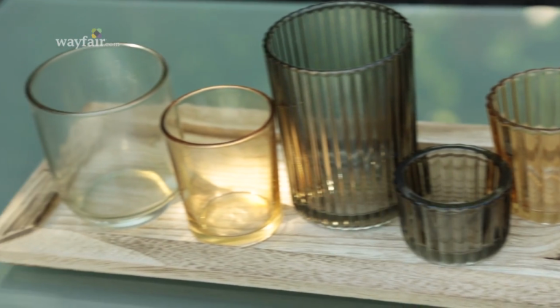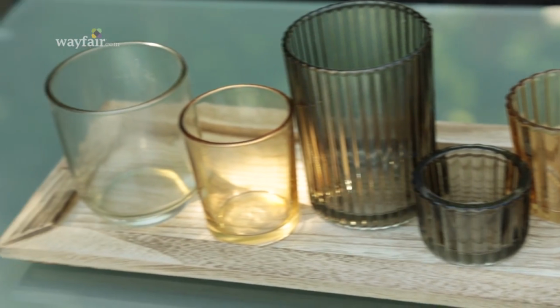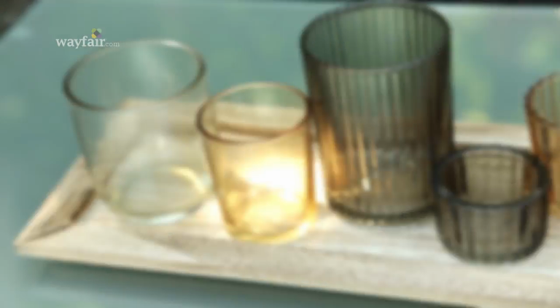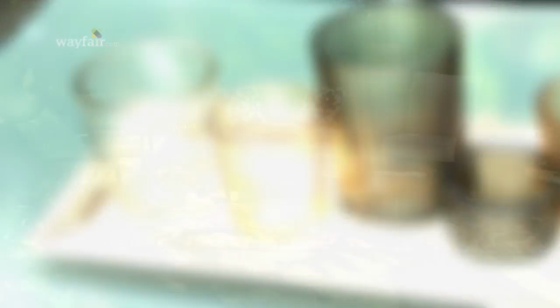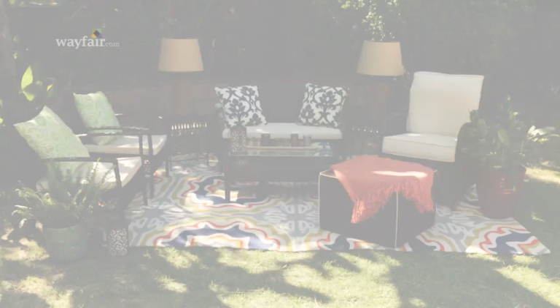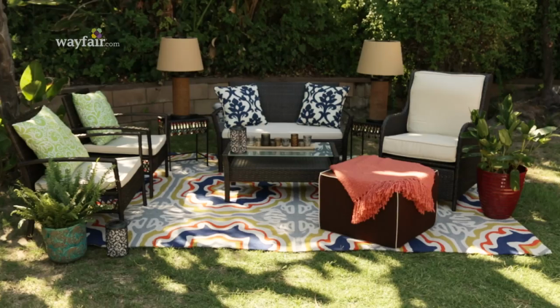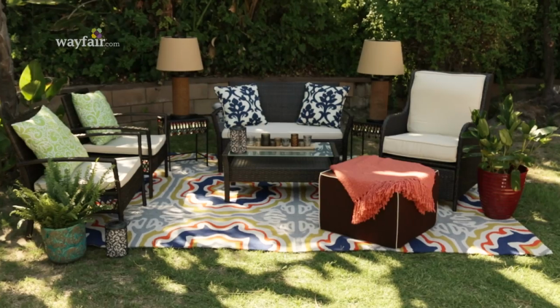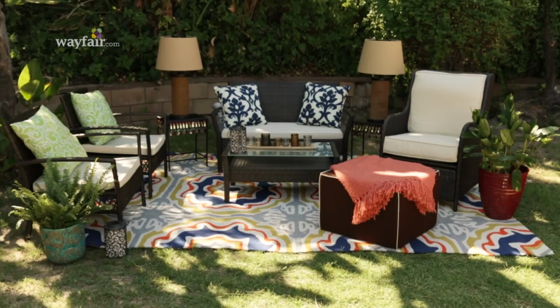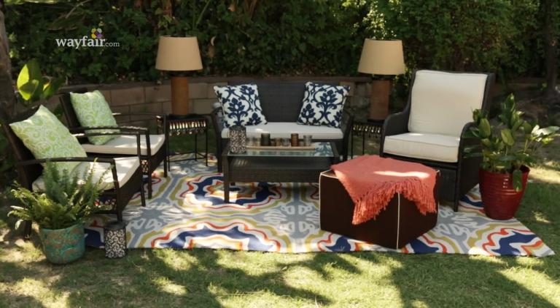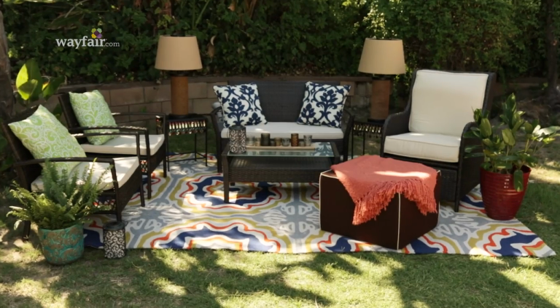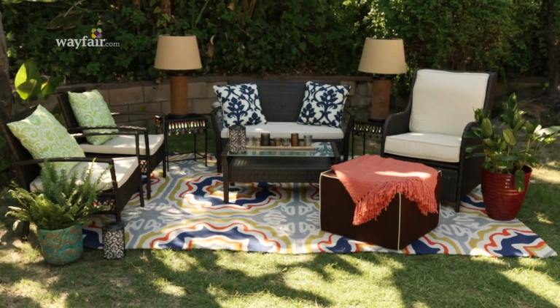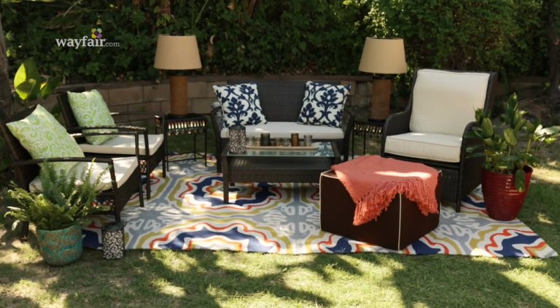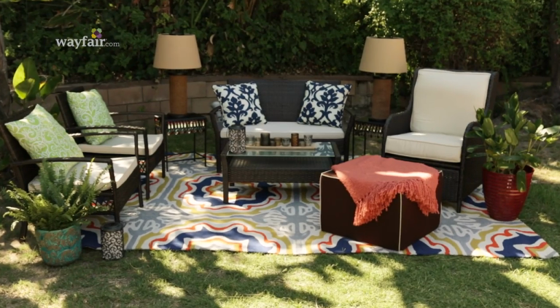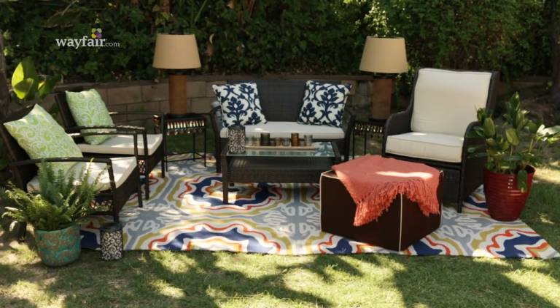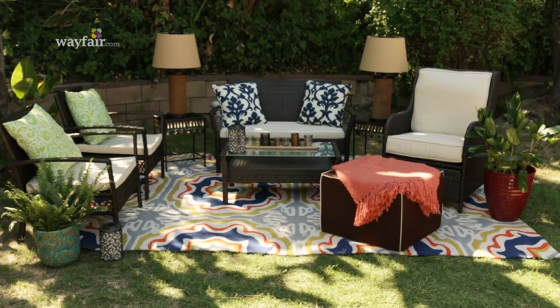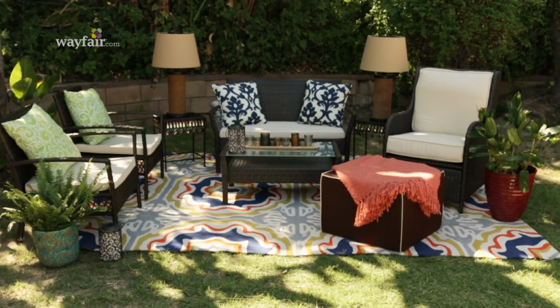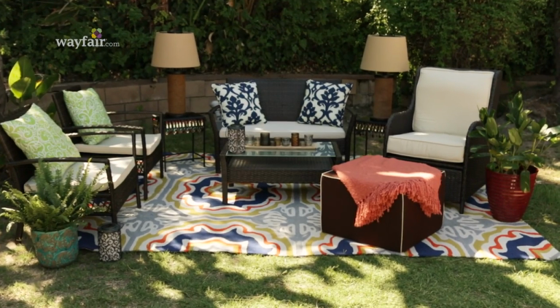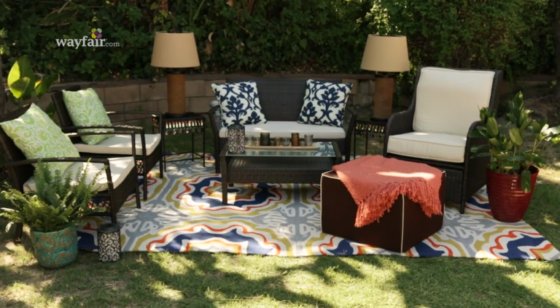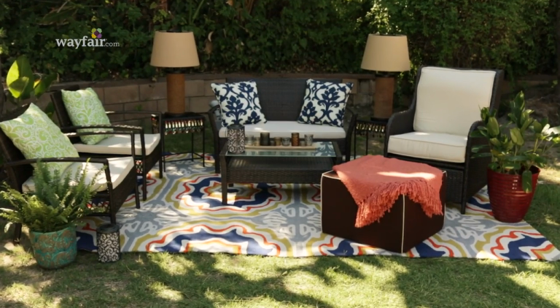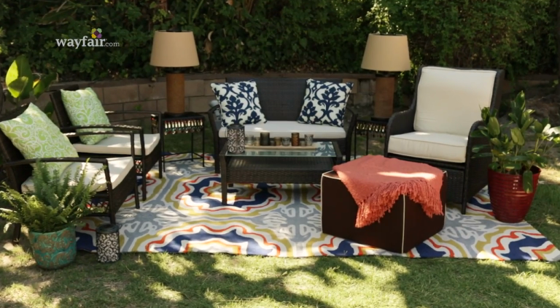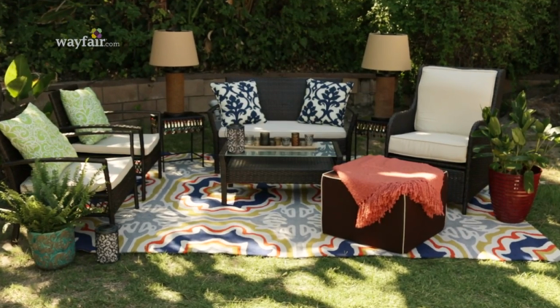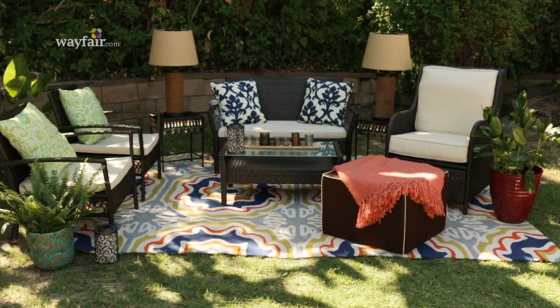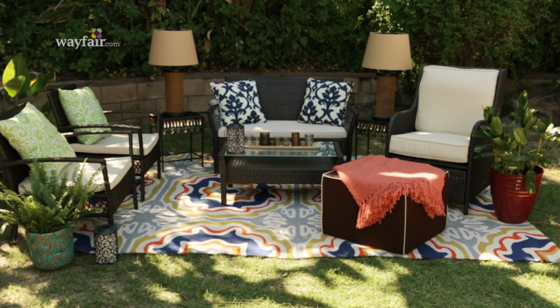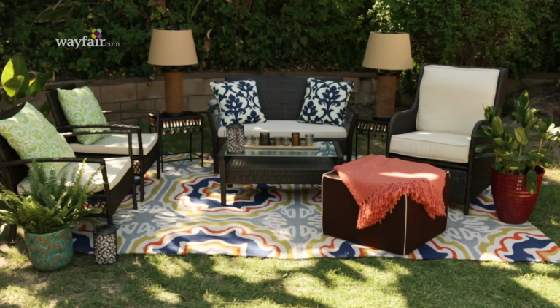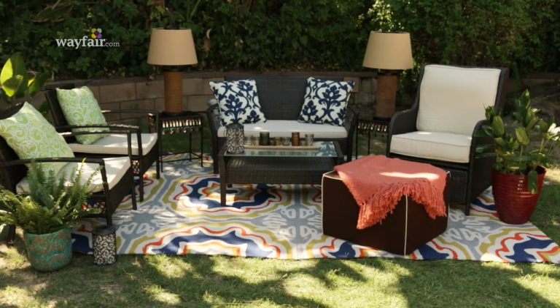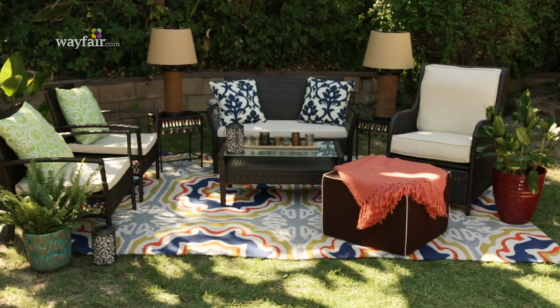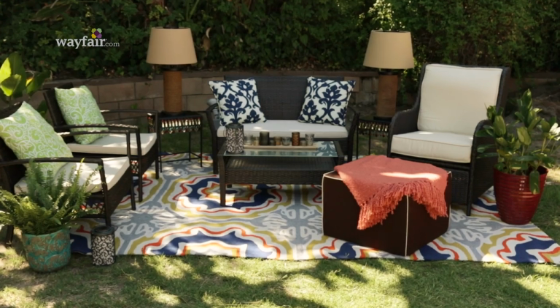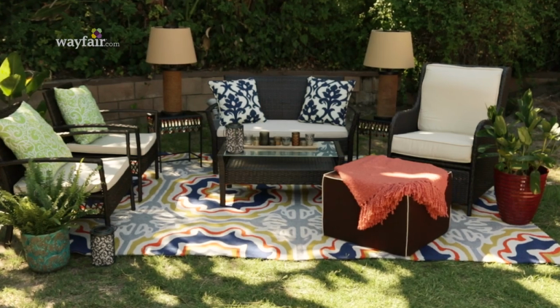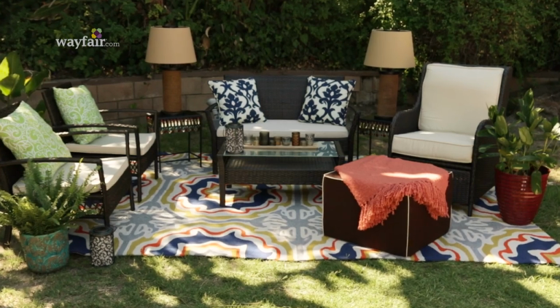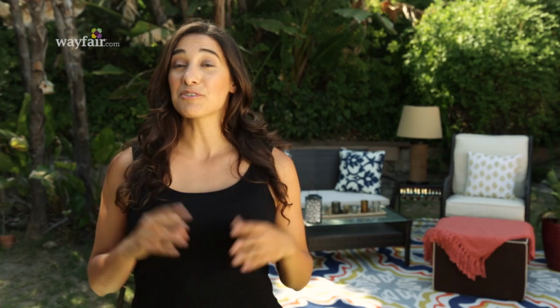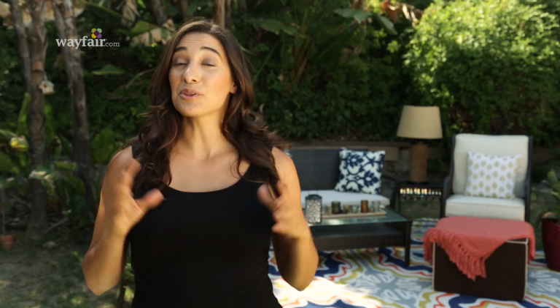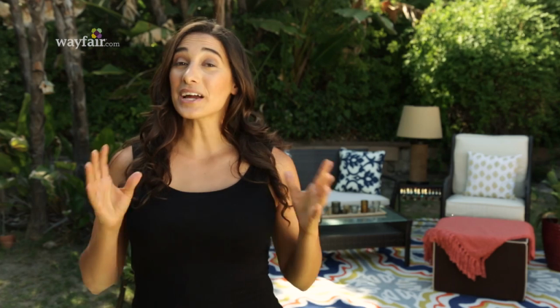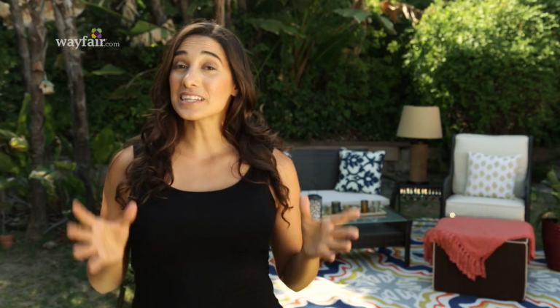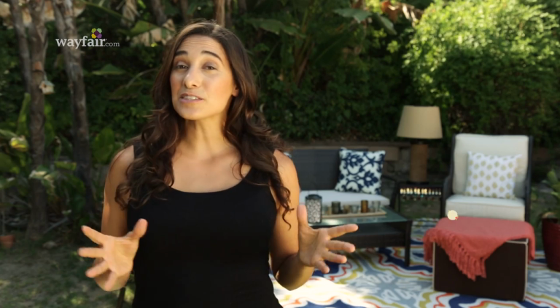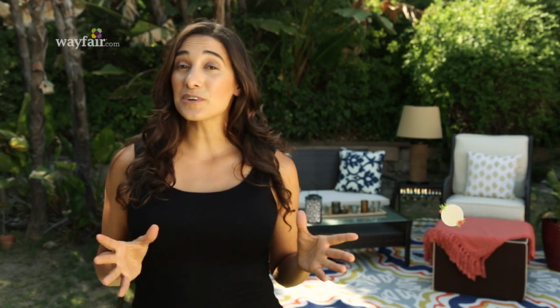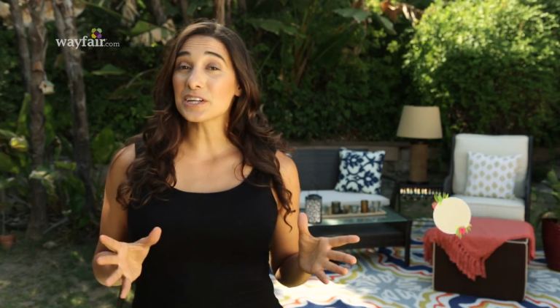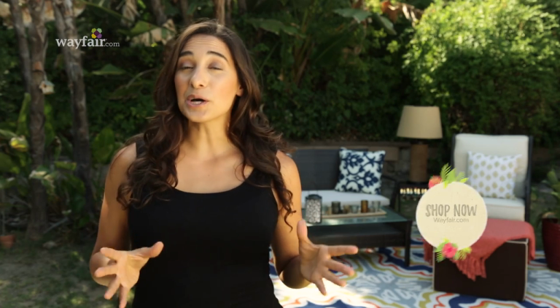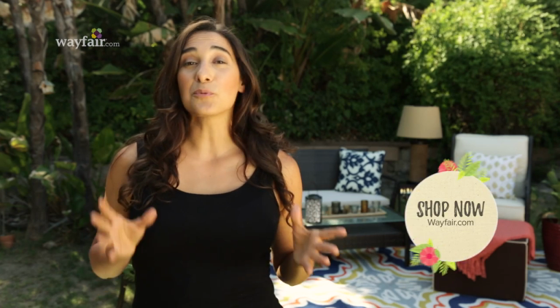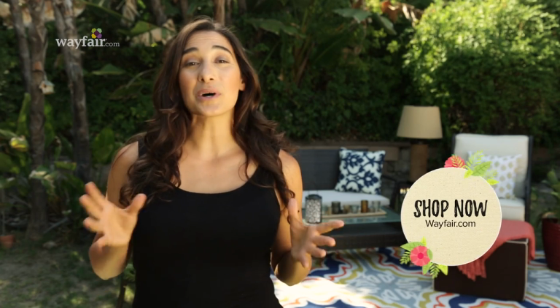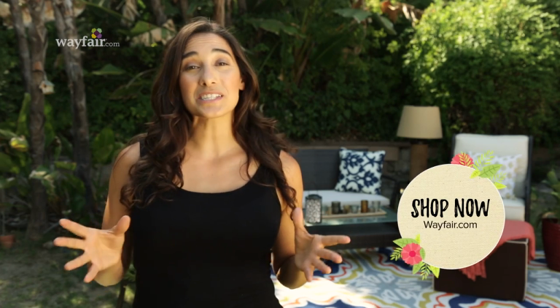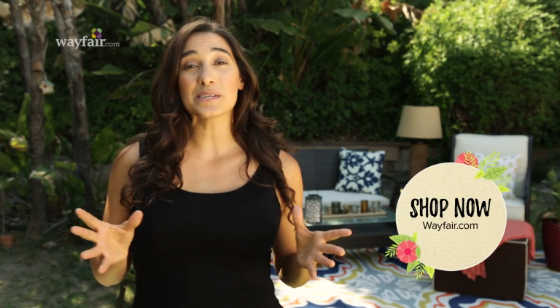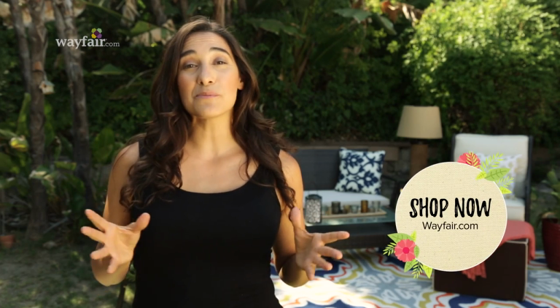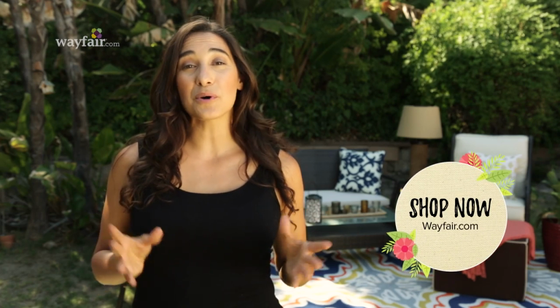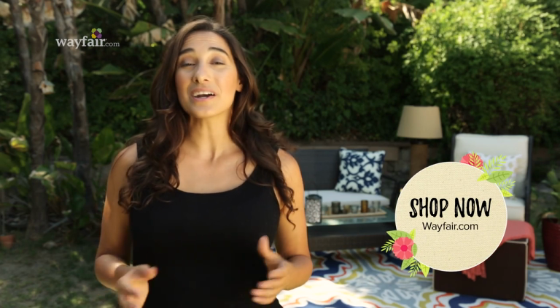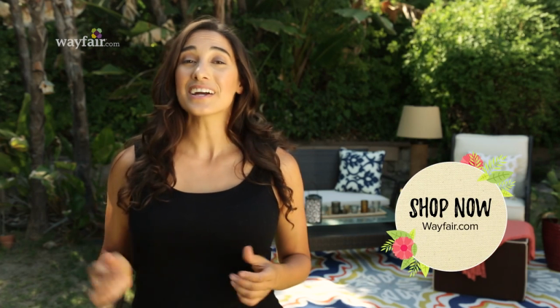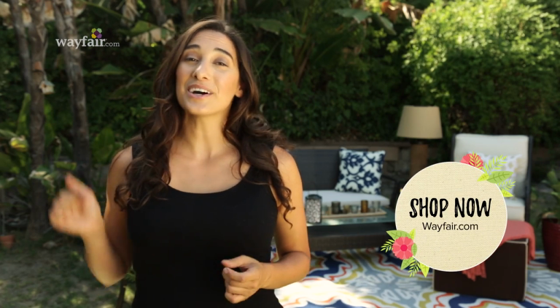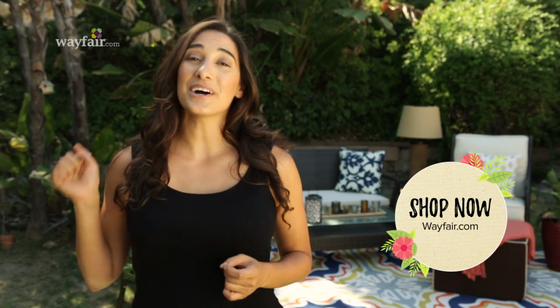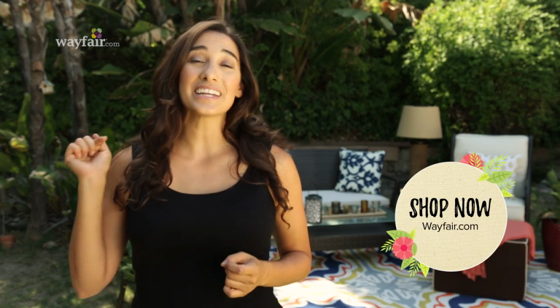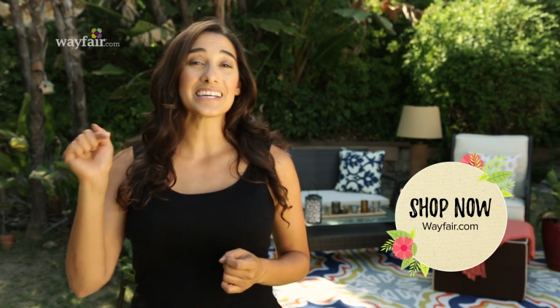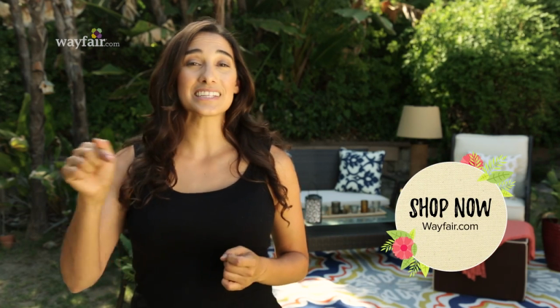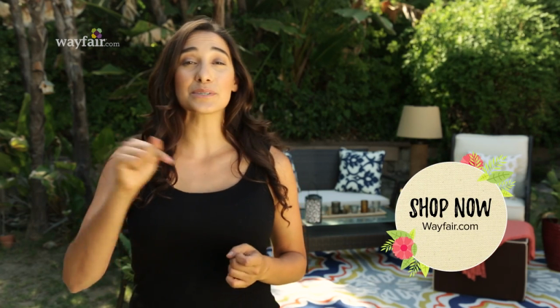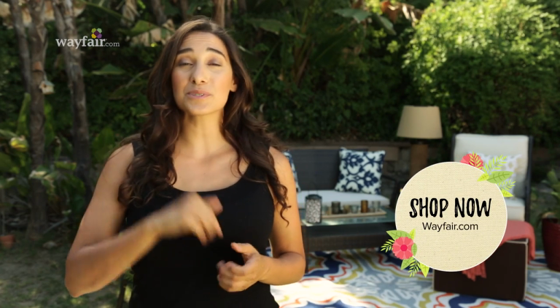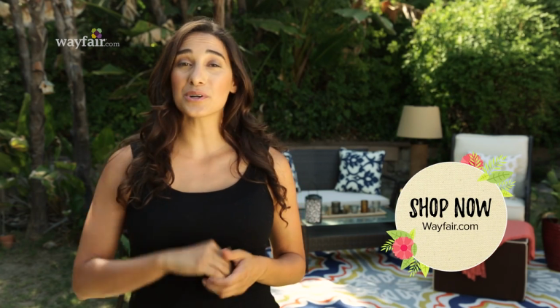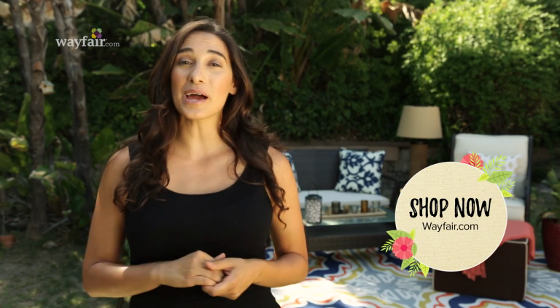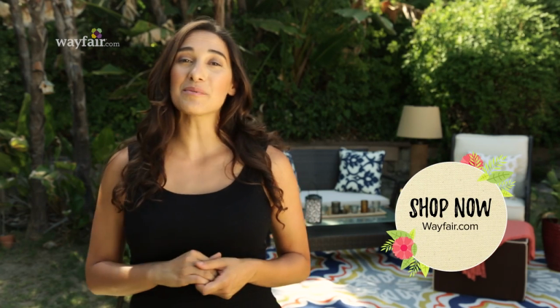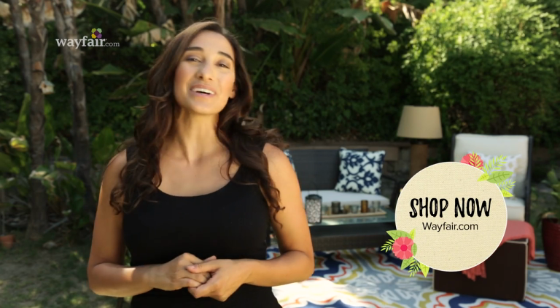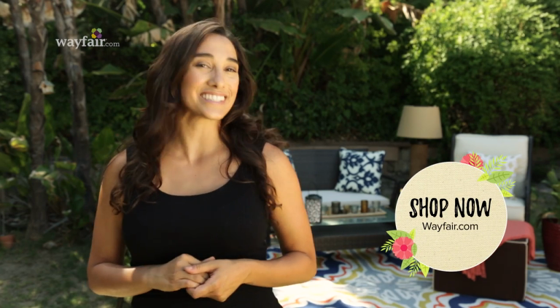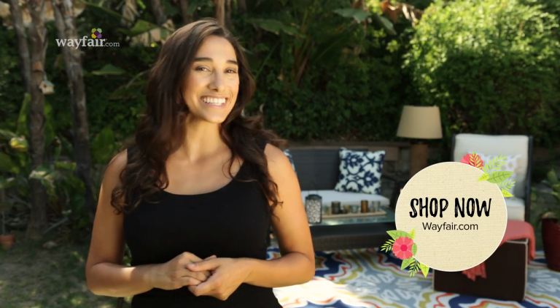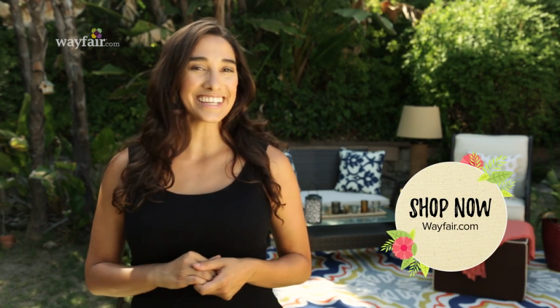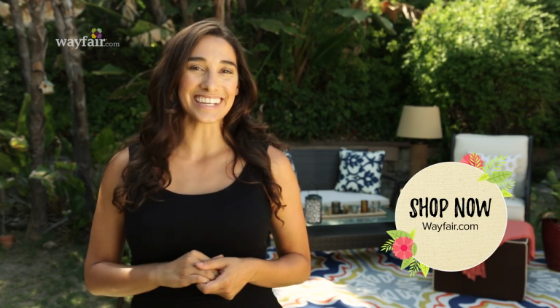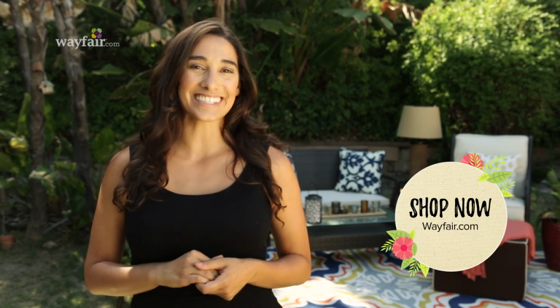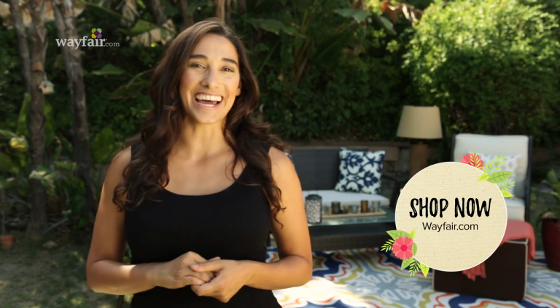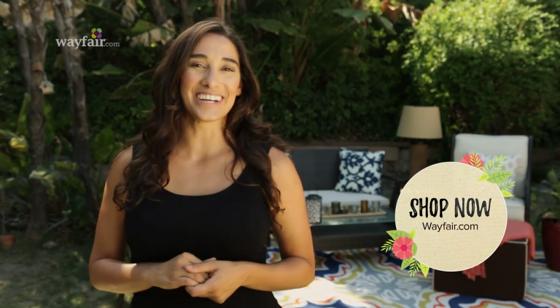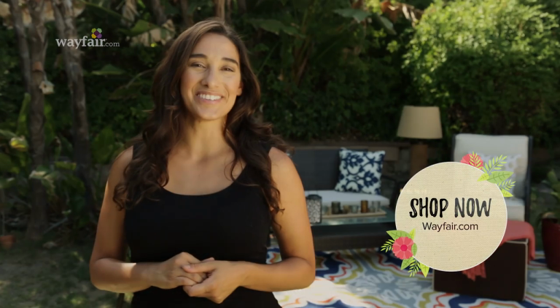With the right inspiration, it's easy to make an outdoor room that you love. If you like this video and want to see more, go ahead and hit subscribe, and I'll see you next time.